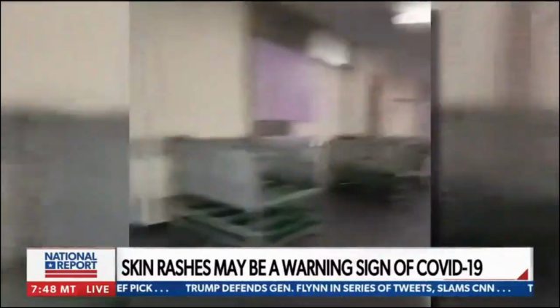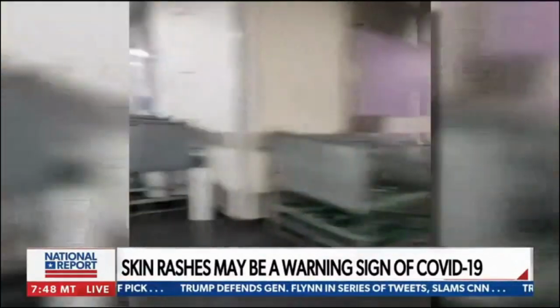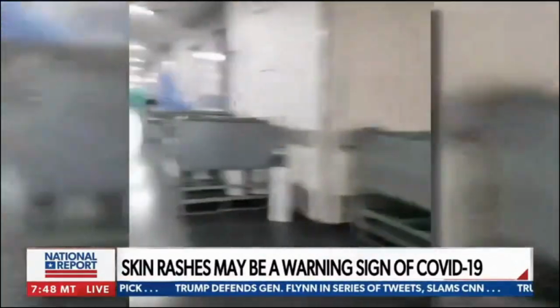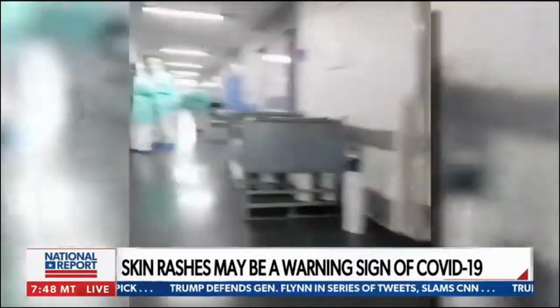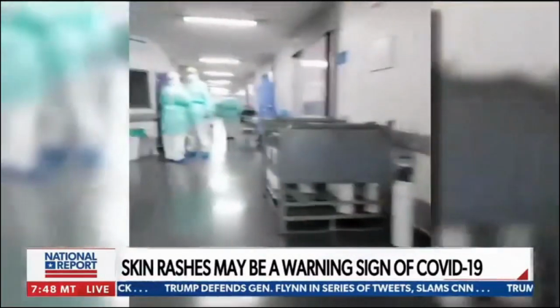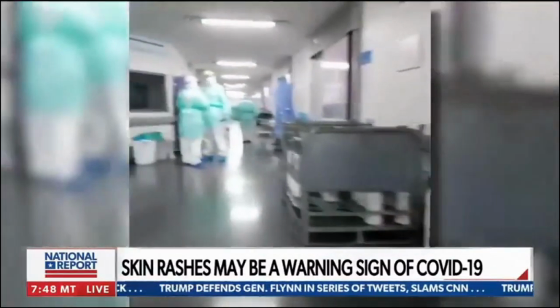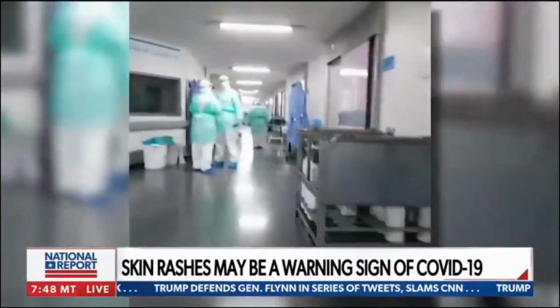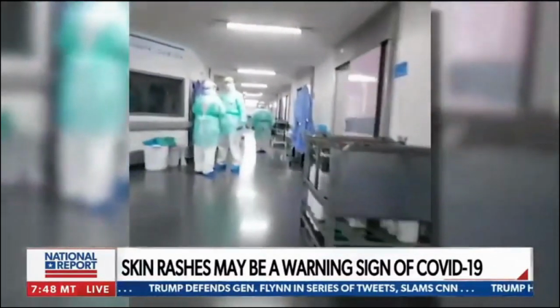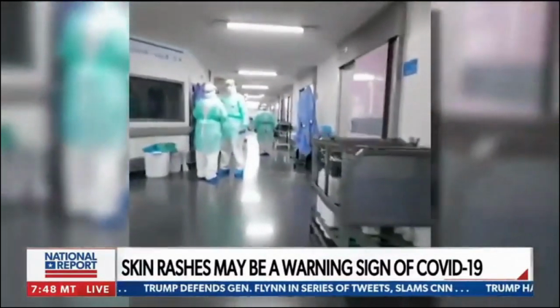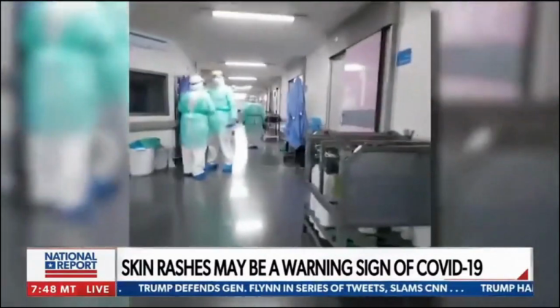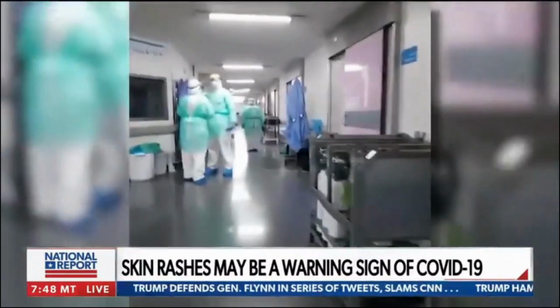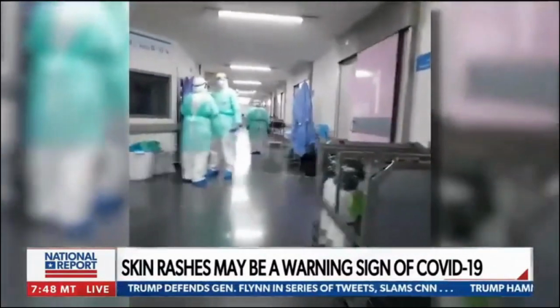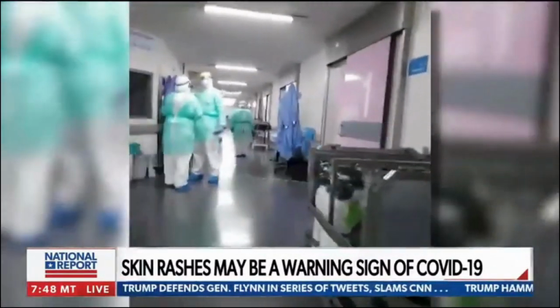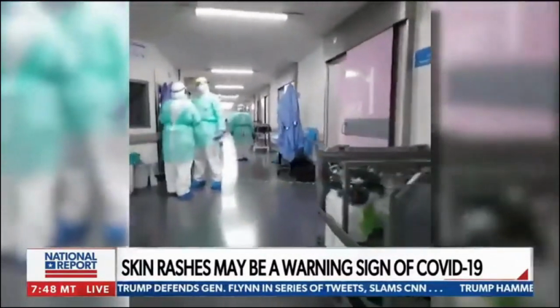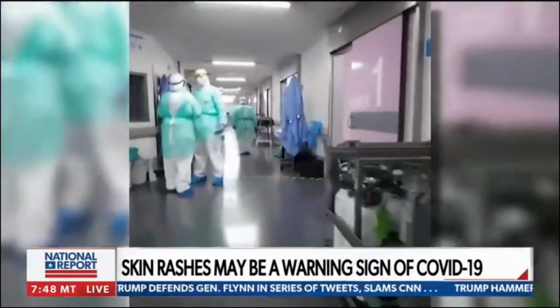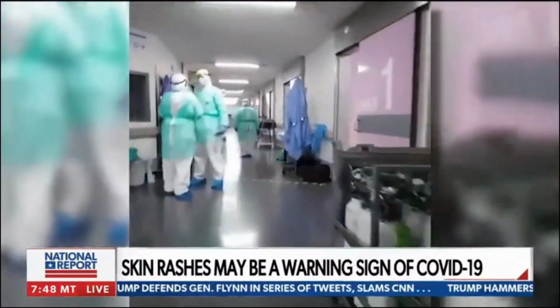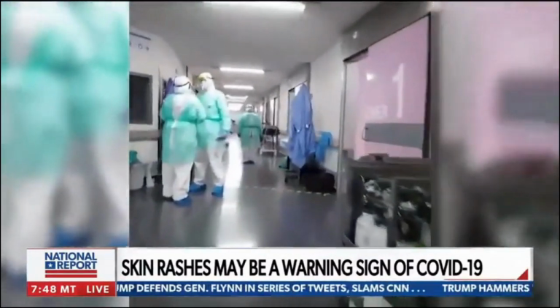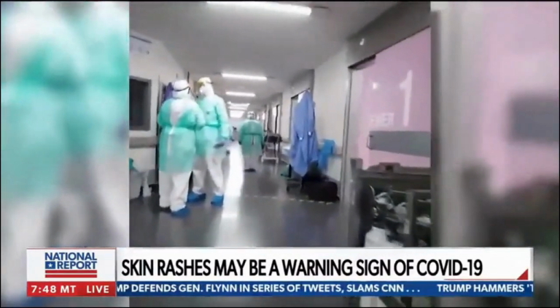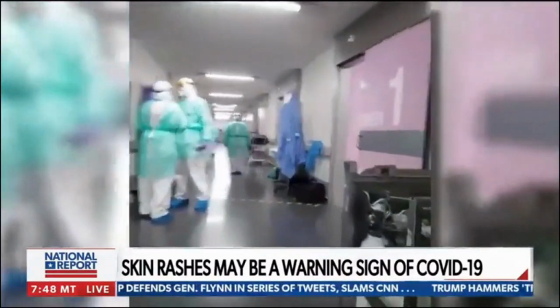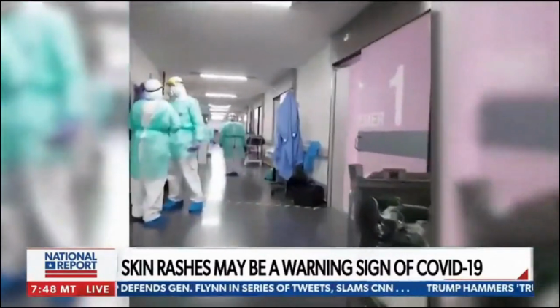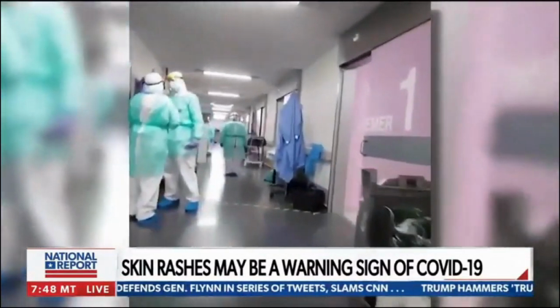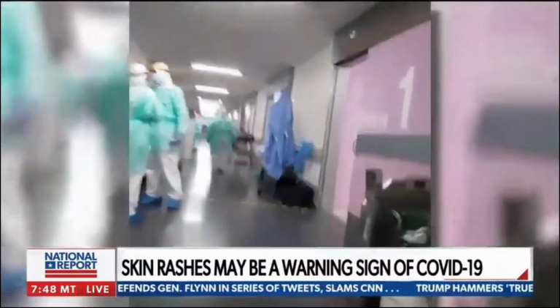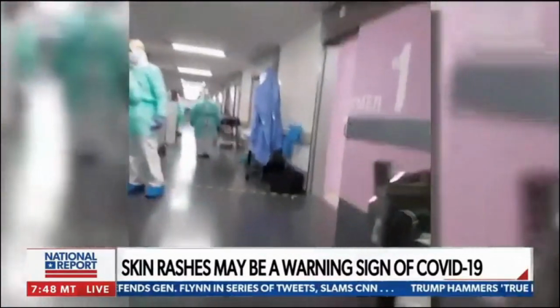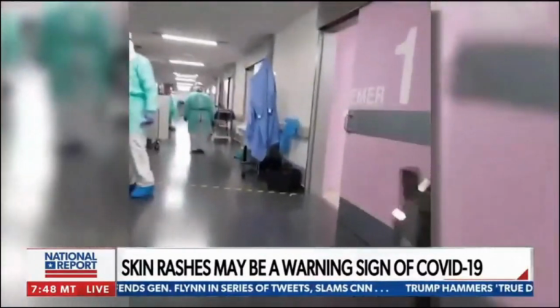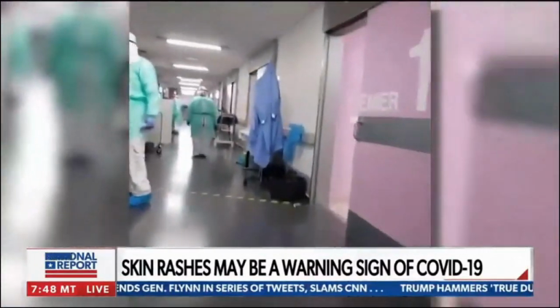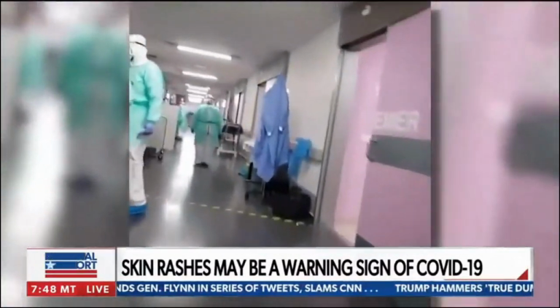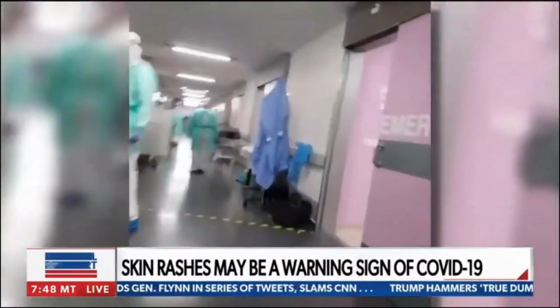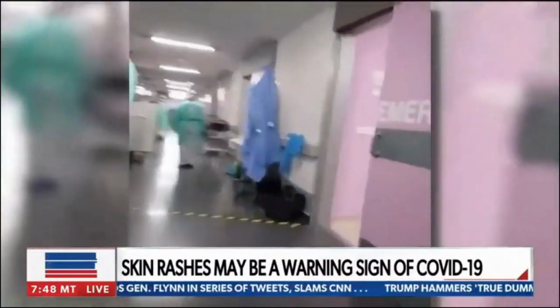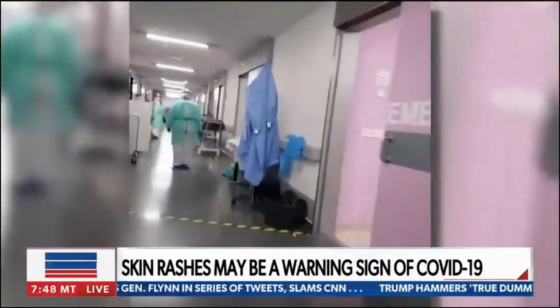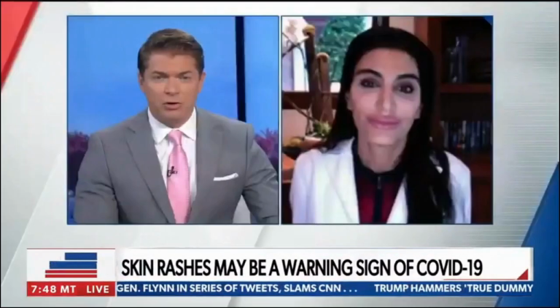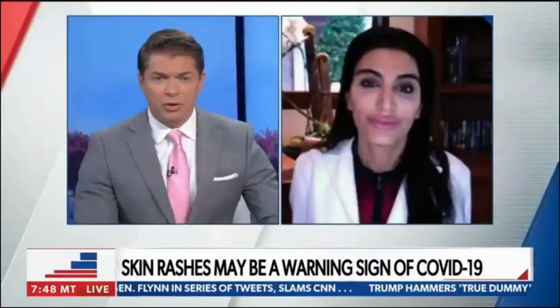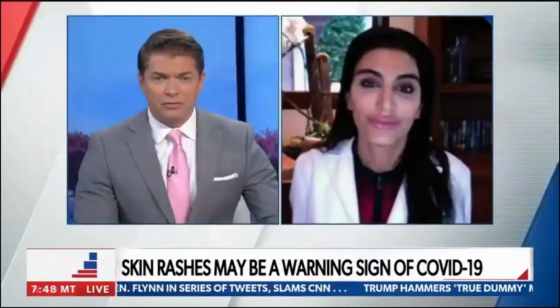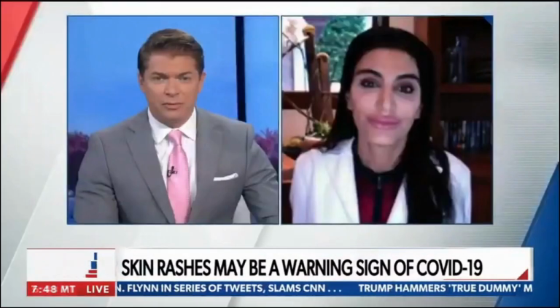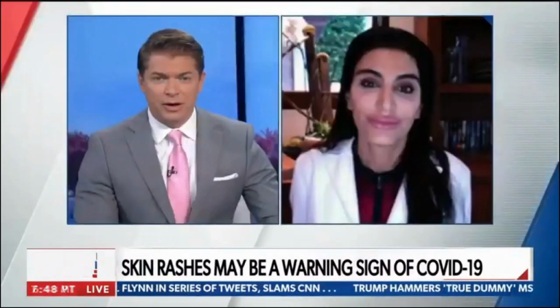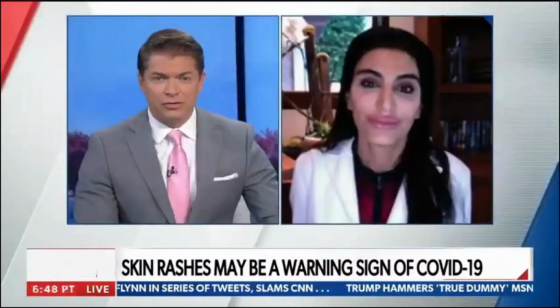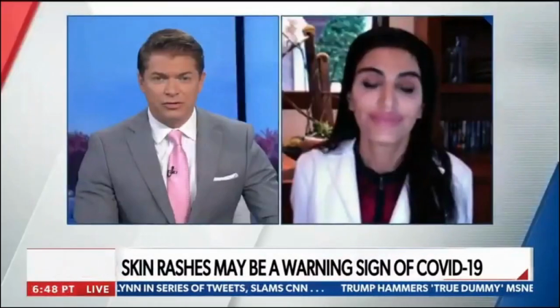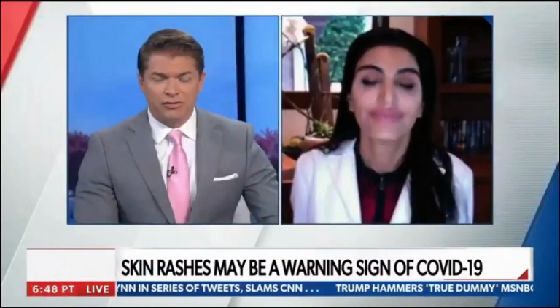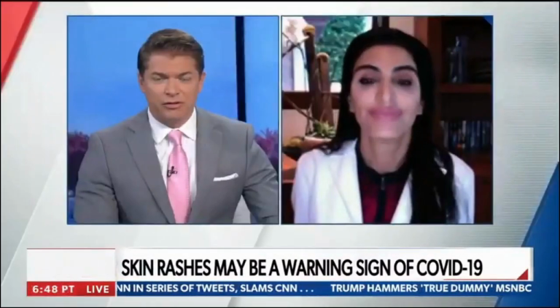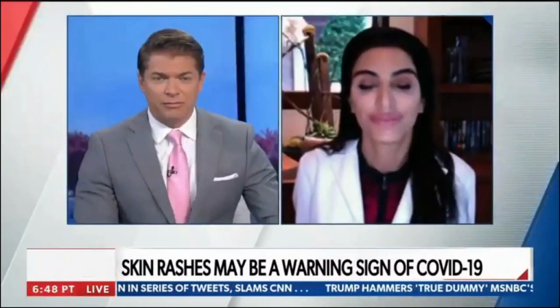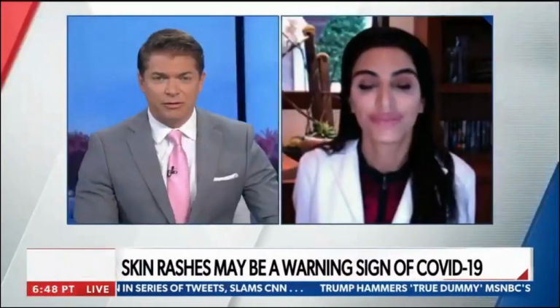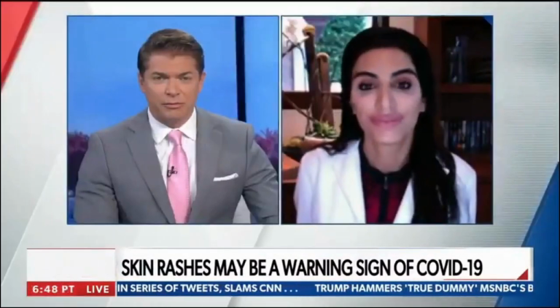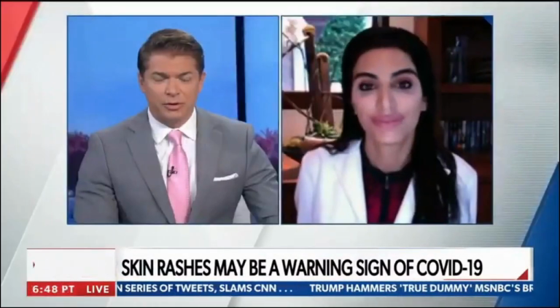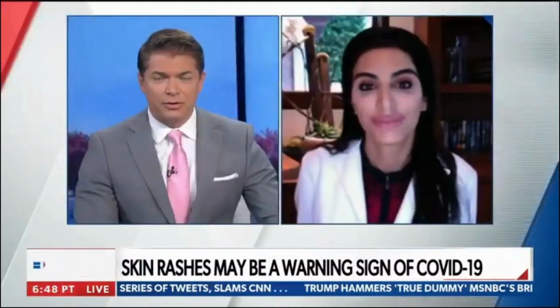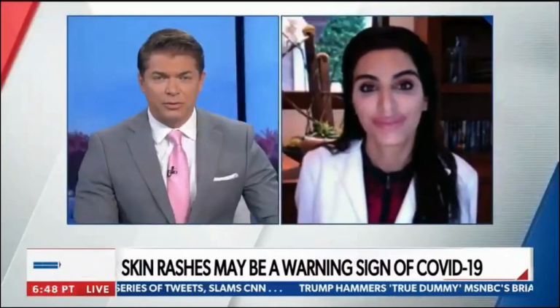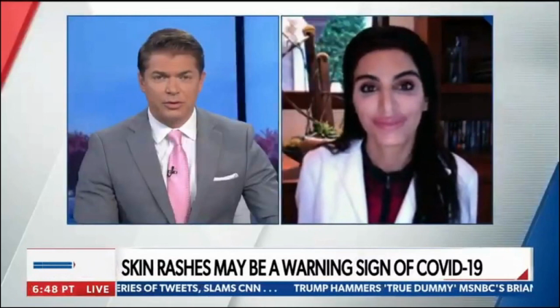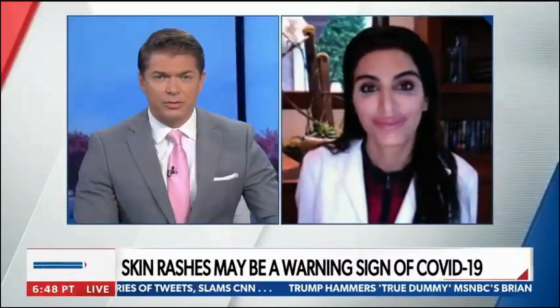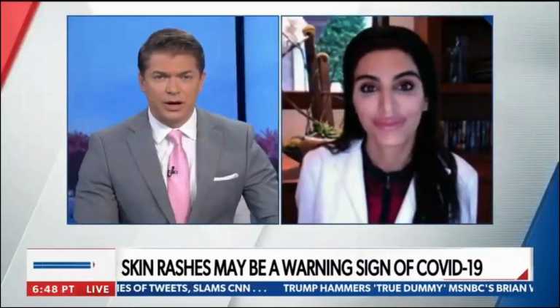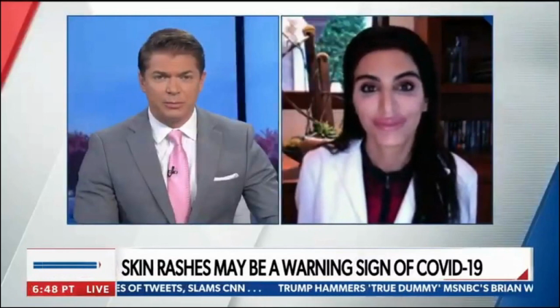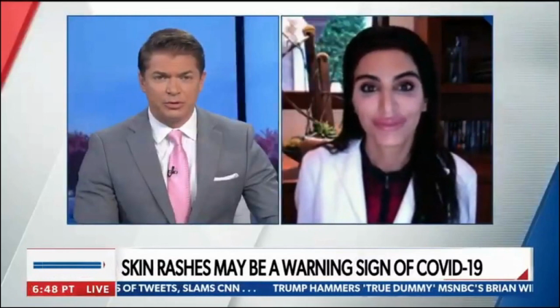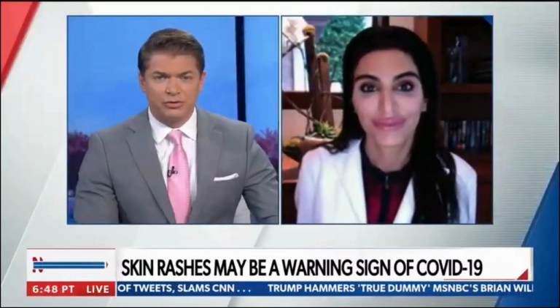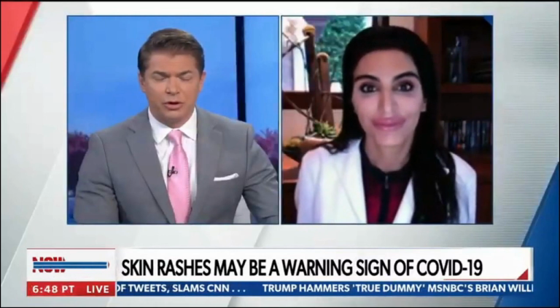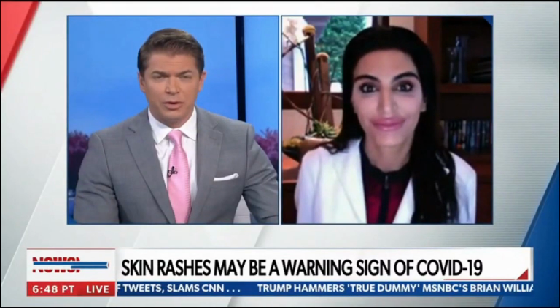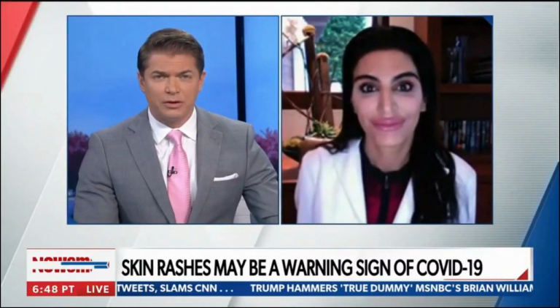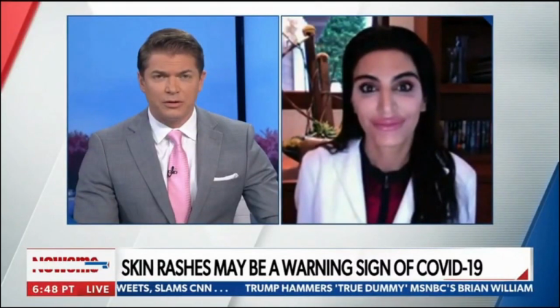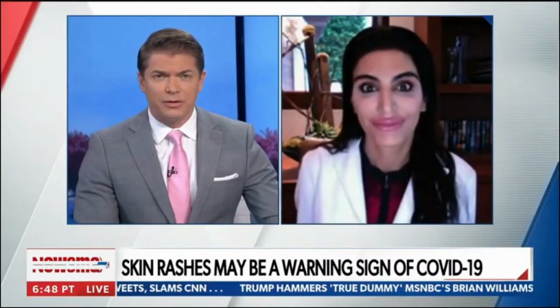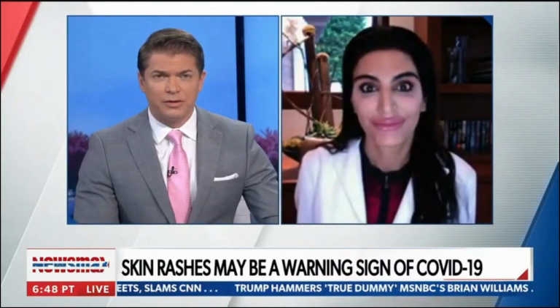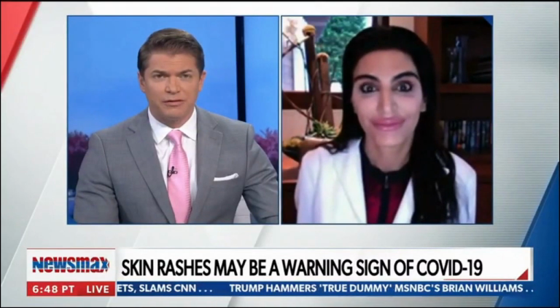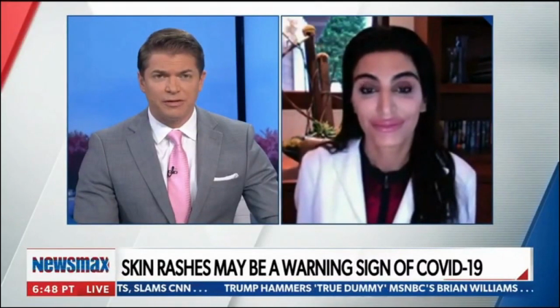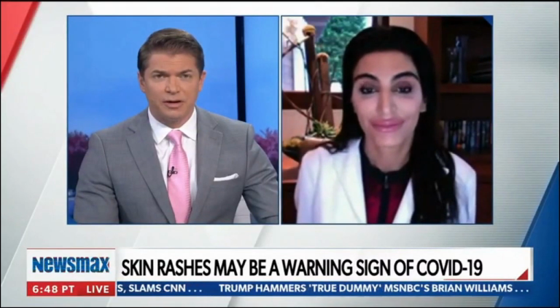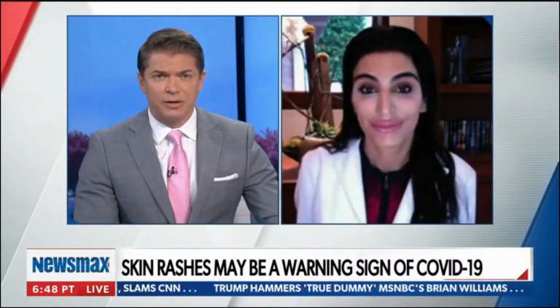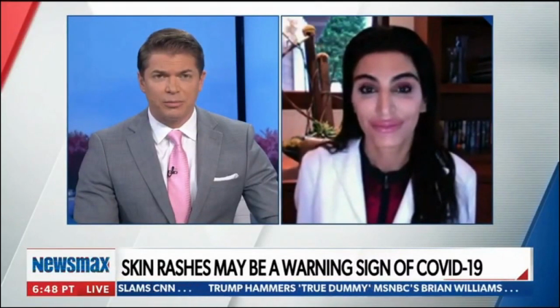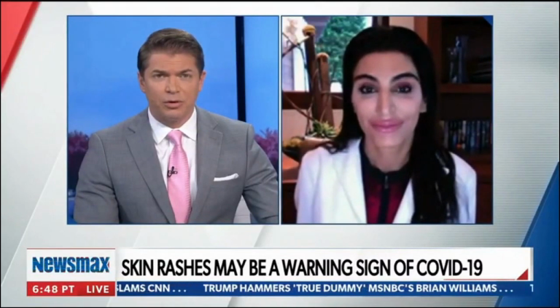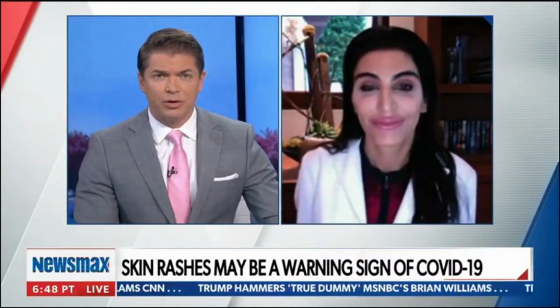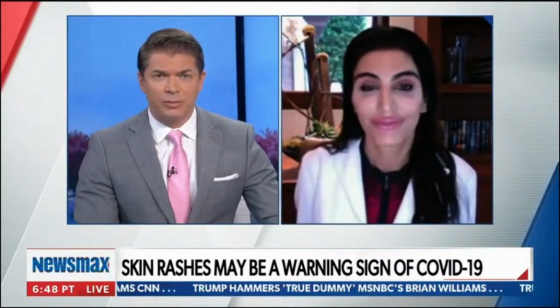It's important to get all the information we can, and there is new information that we're able to share here.